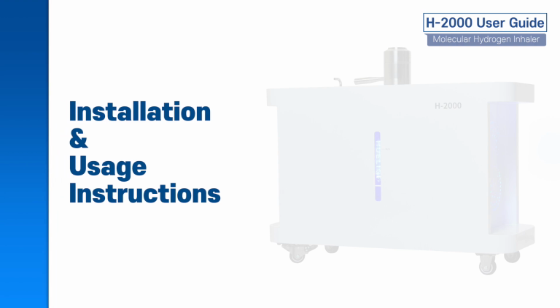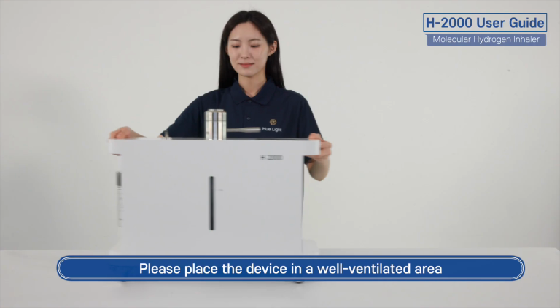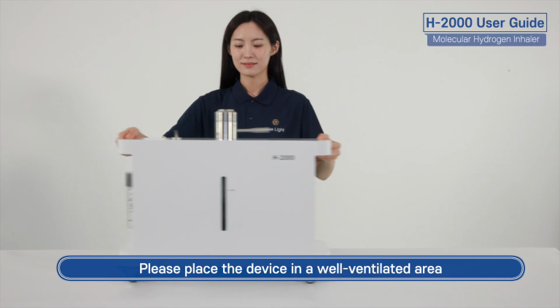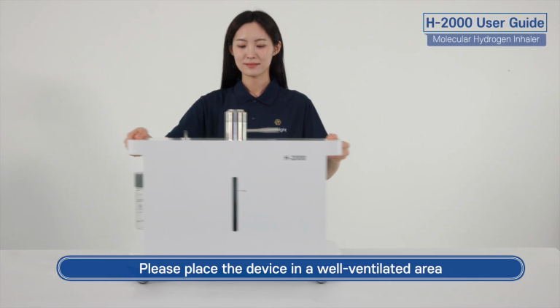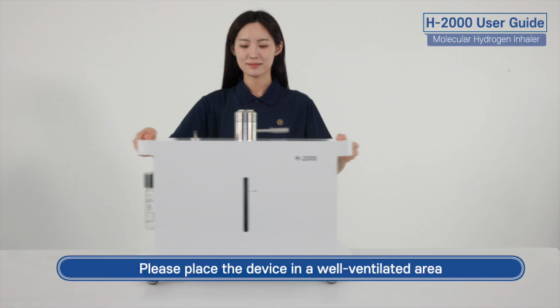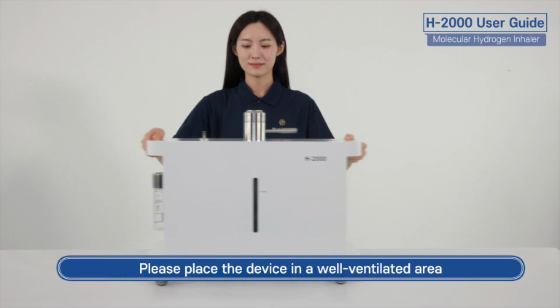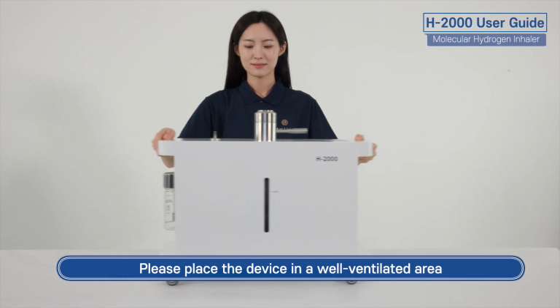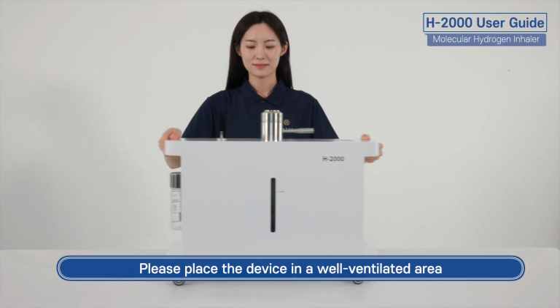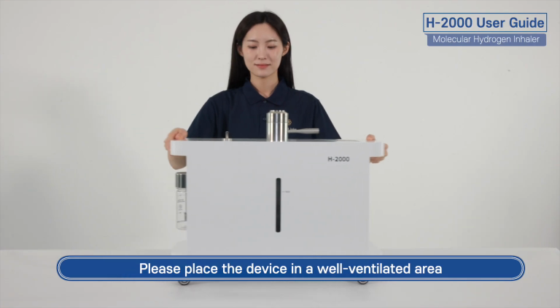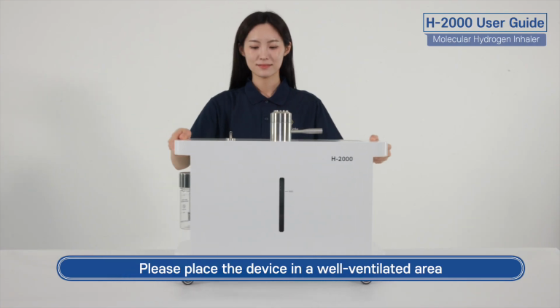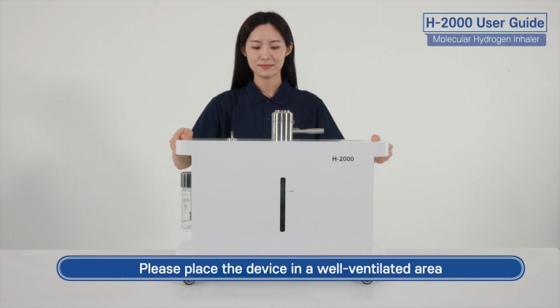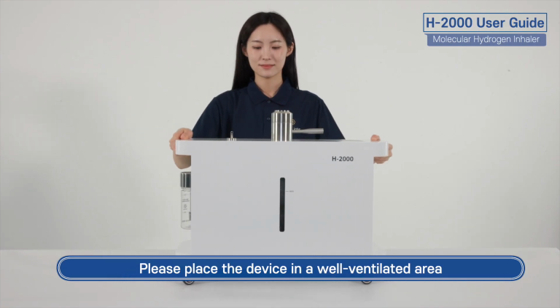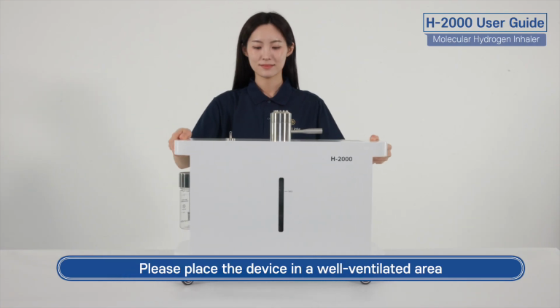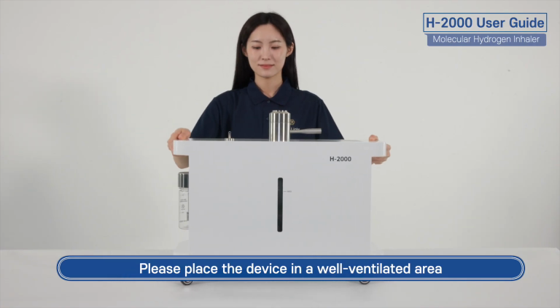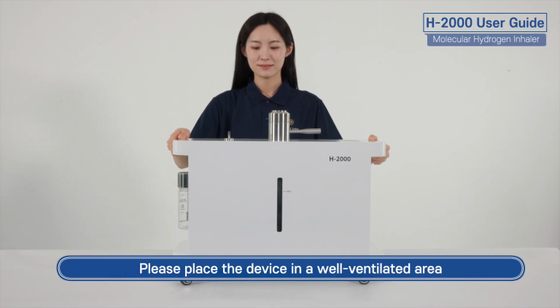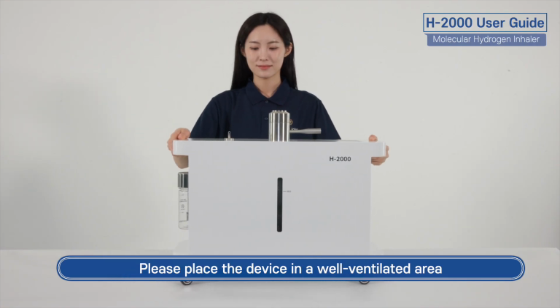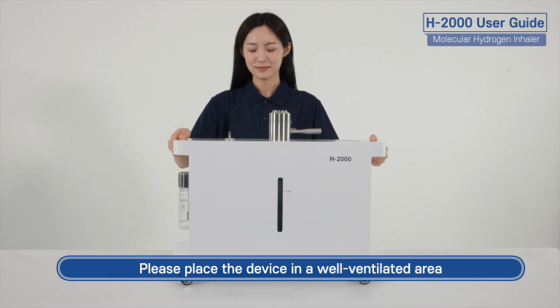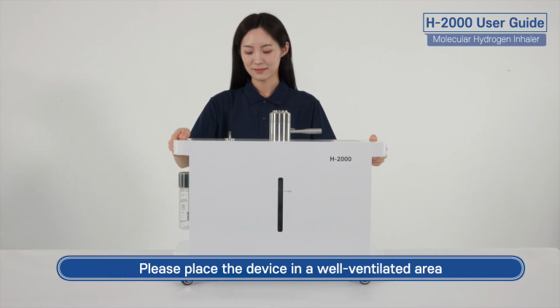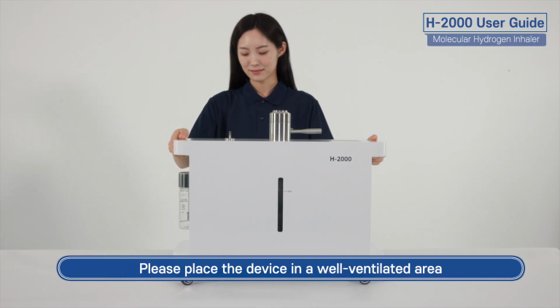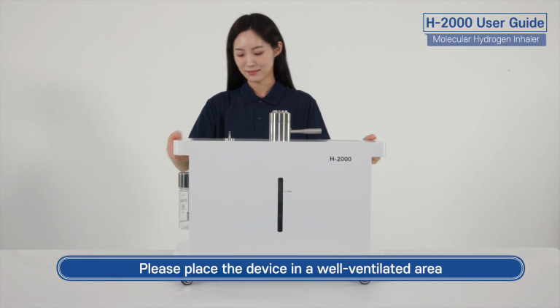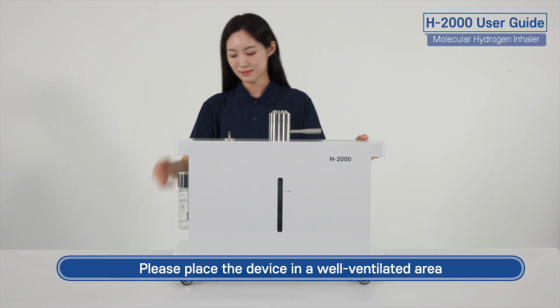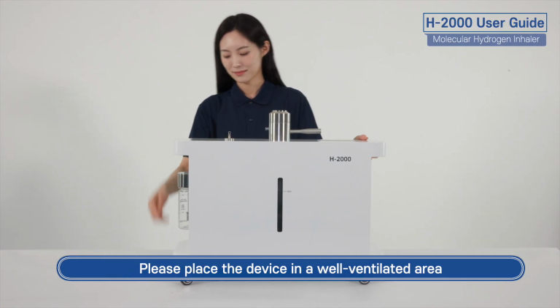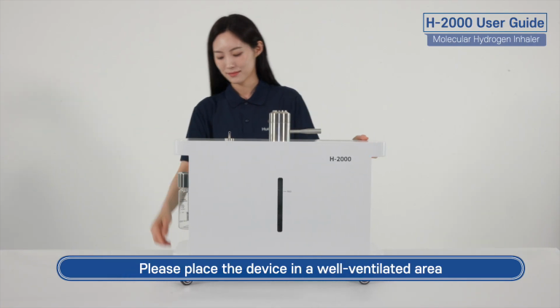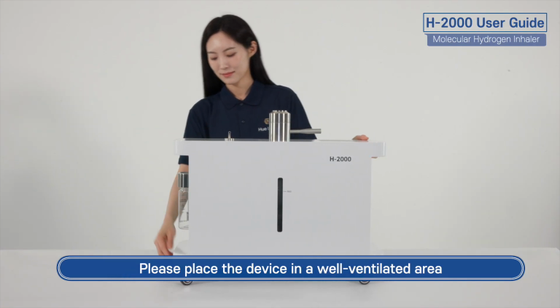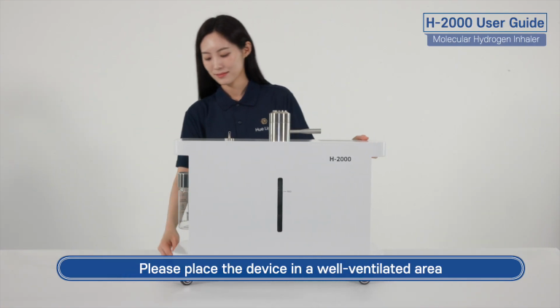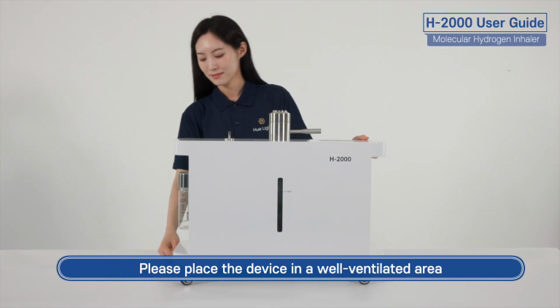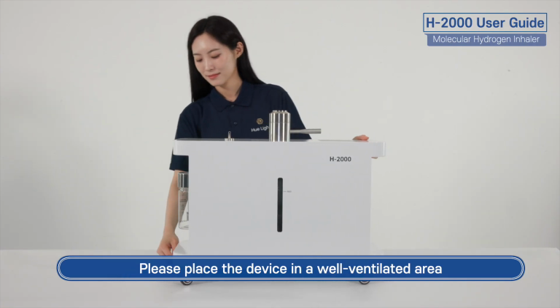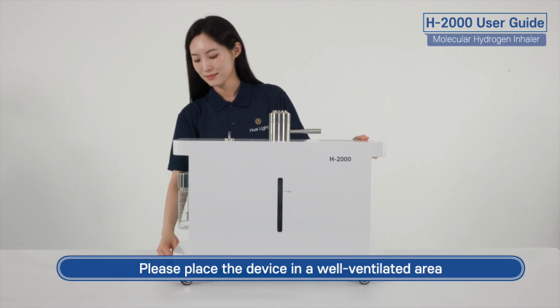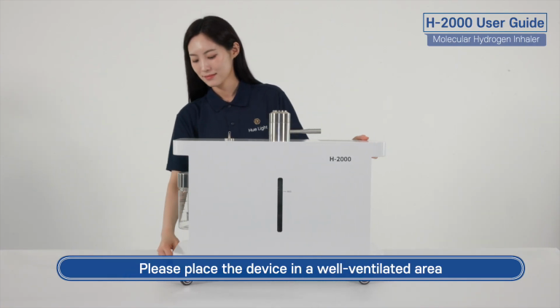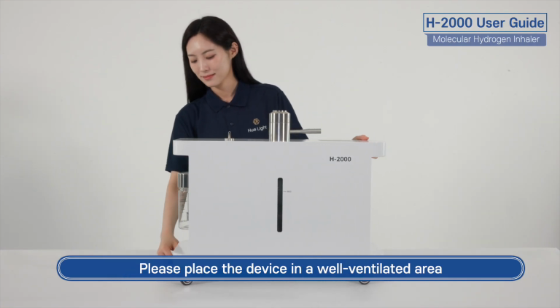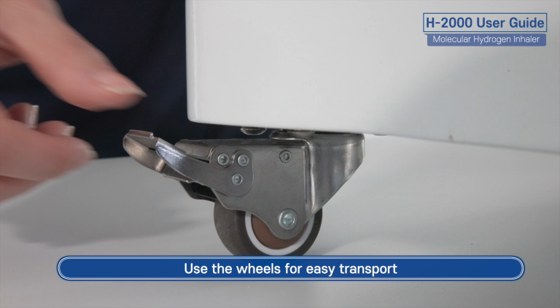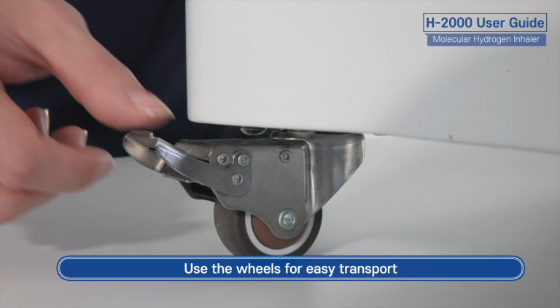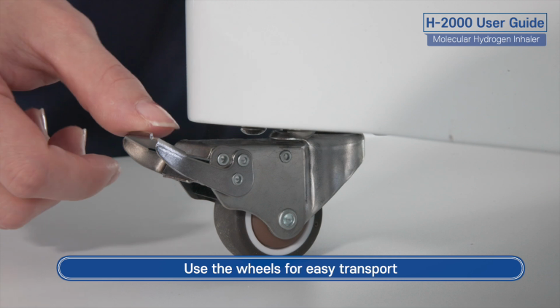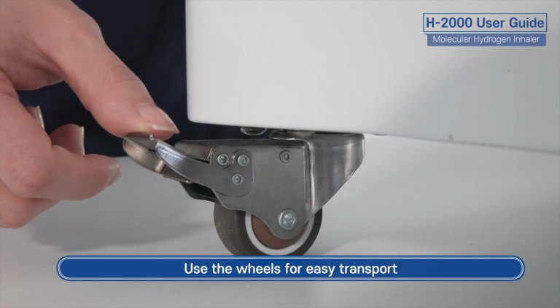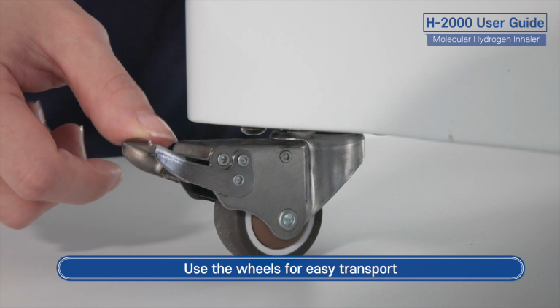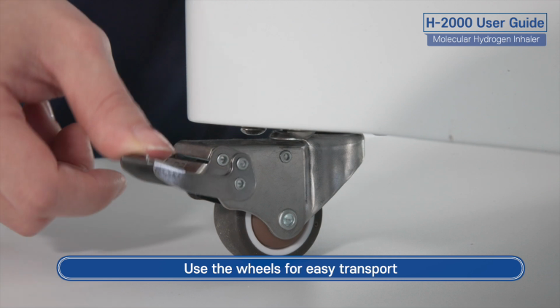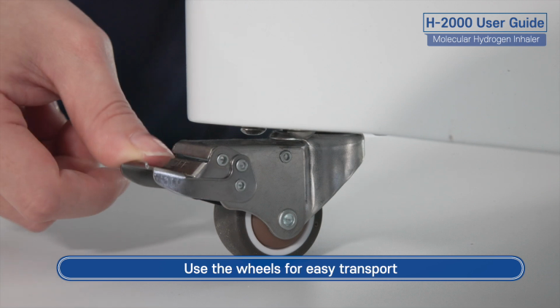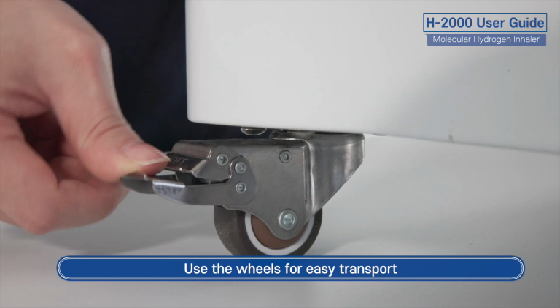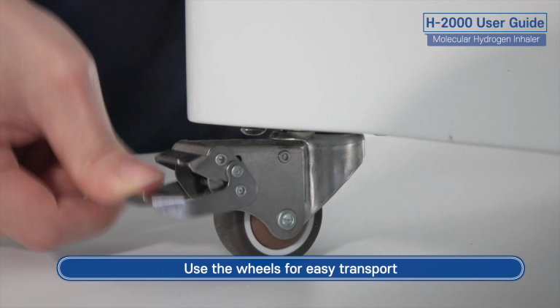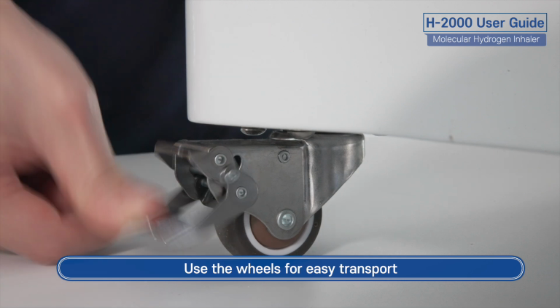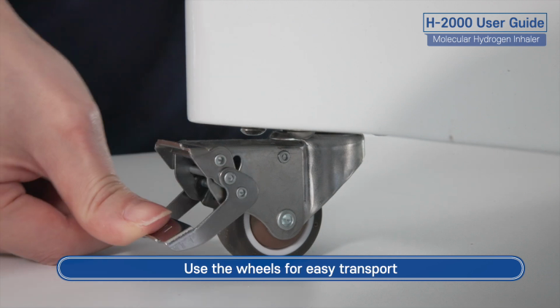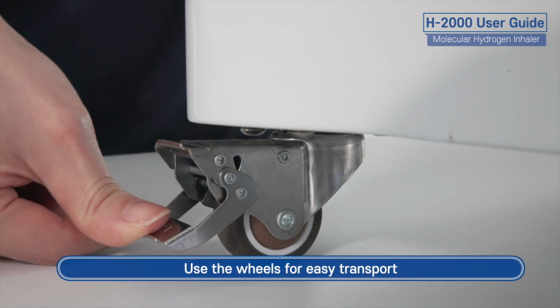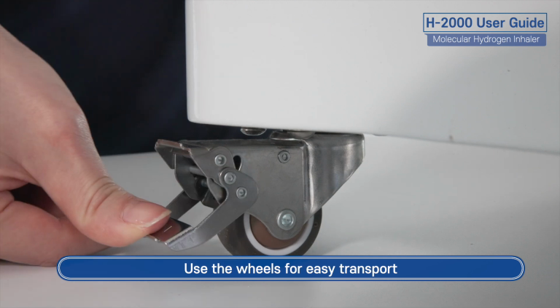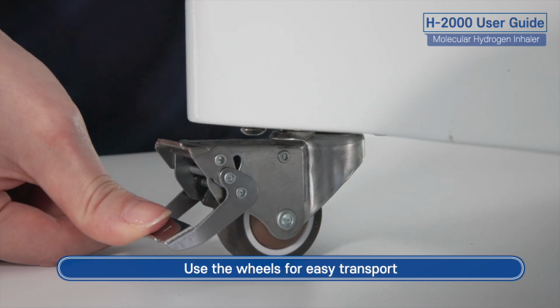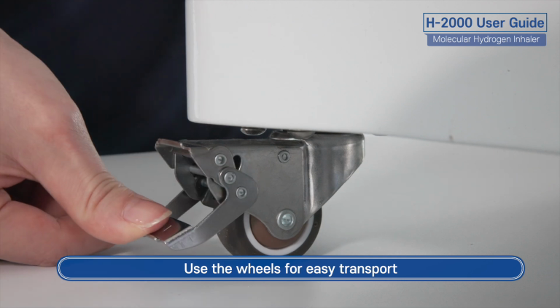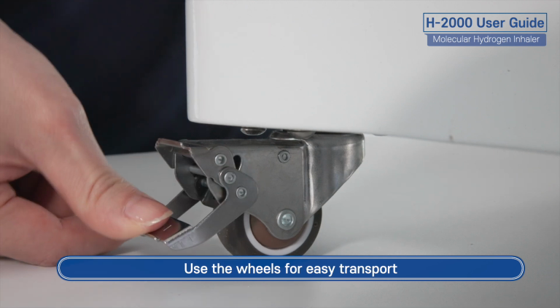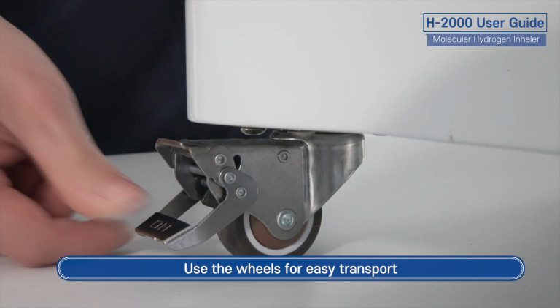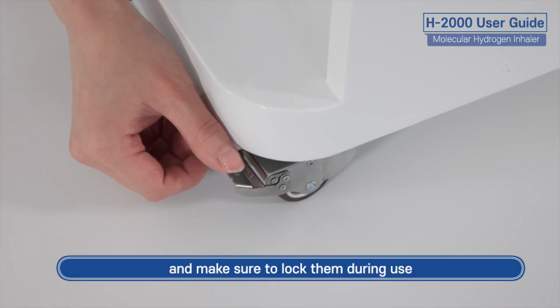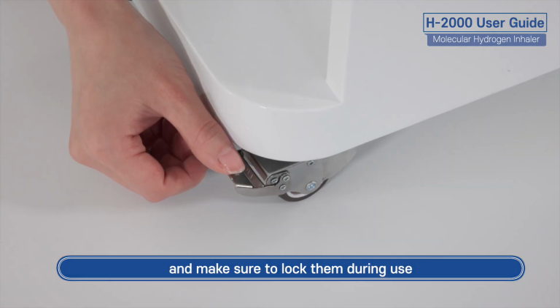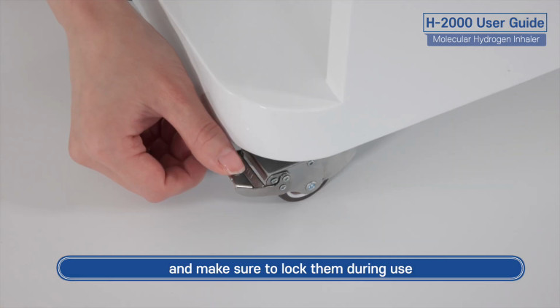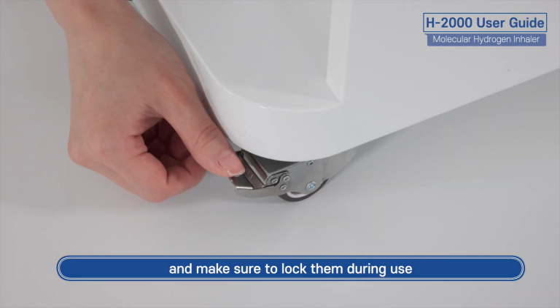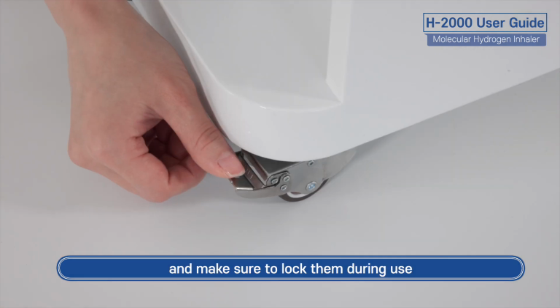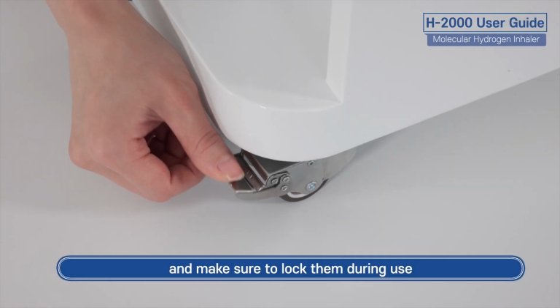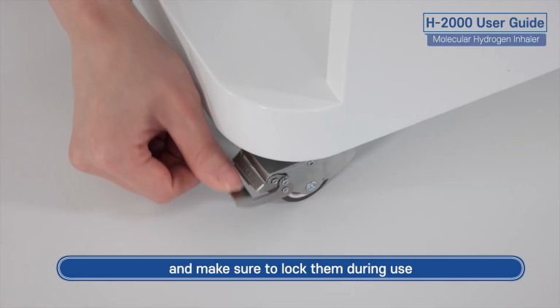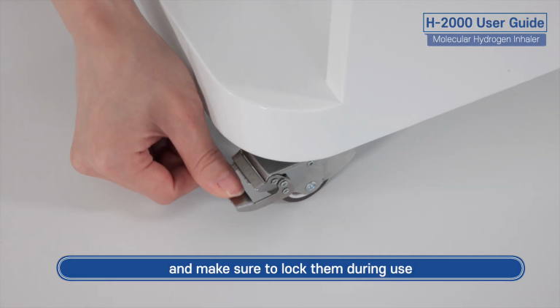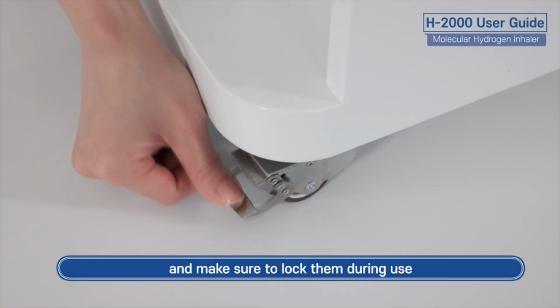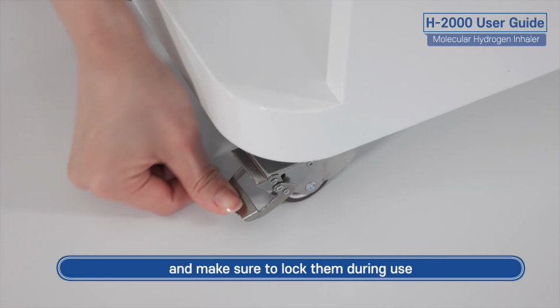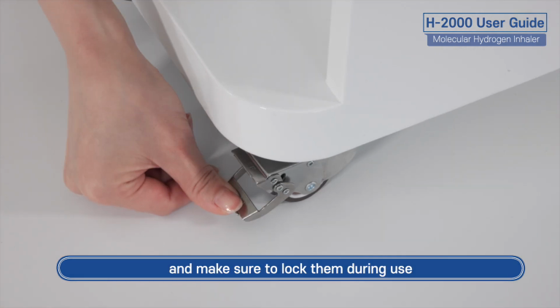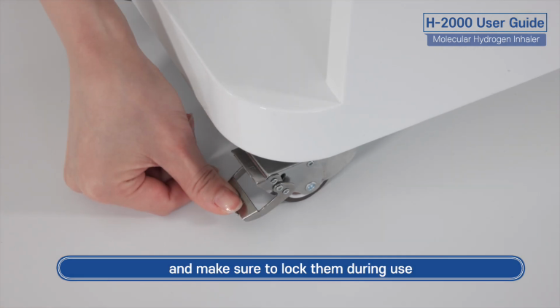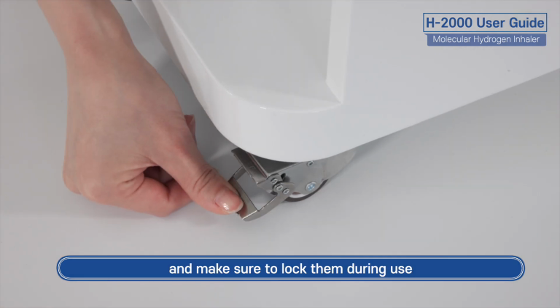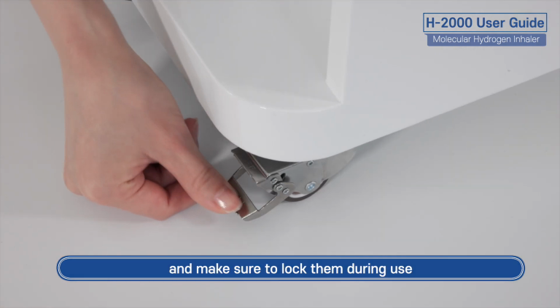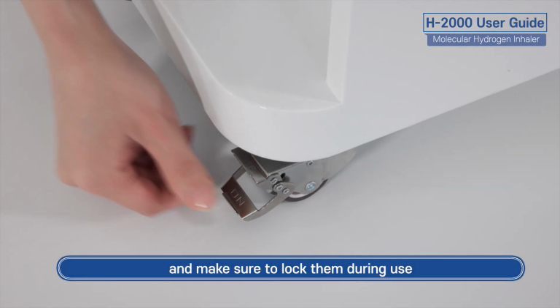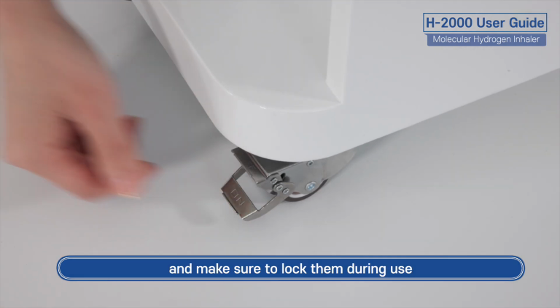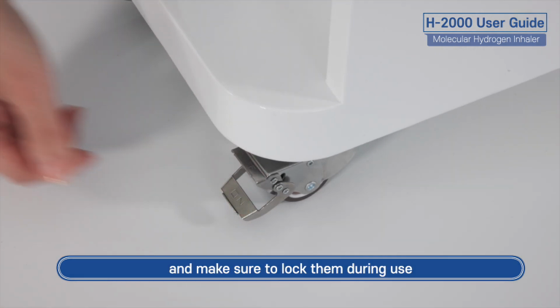Please place the device in a well ventilated area. Use the wheels for easy transport and make sure to lock them during use.